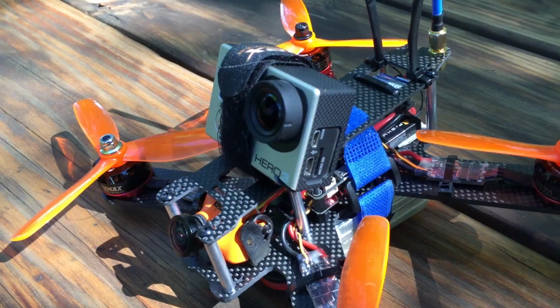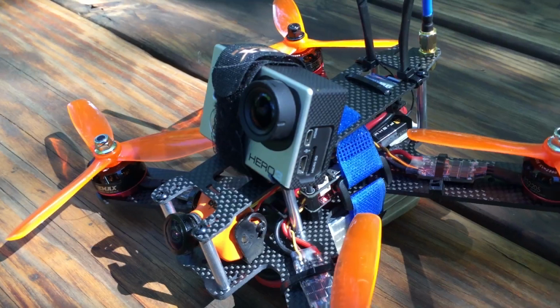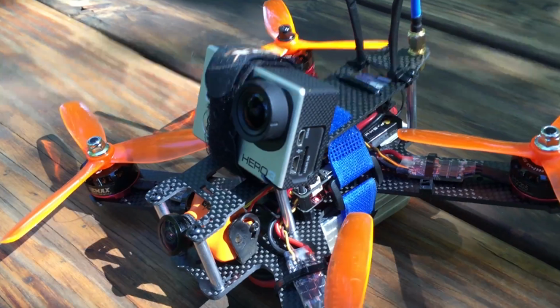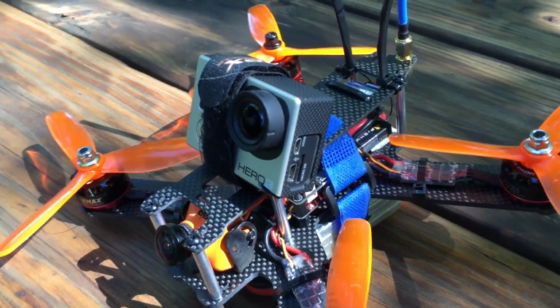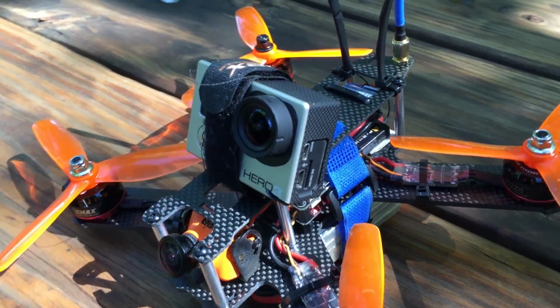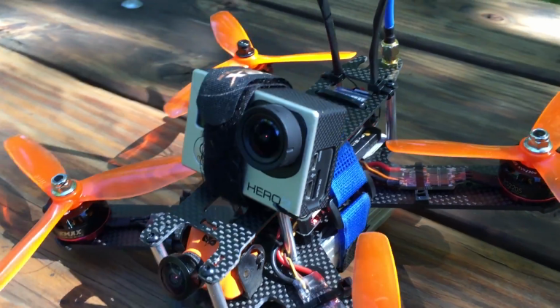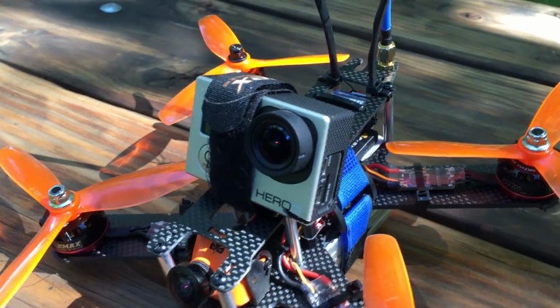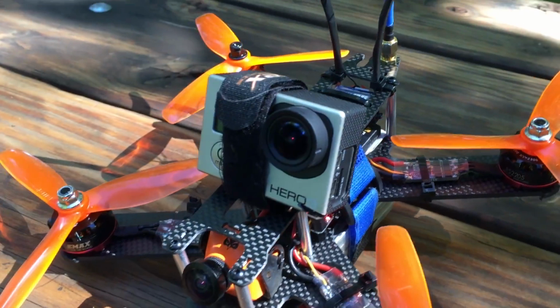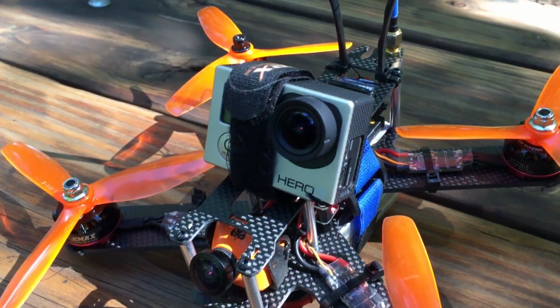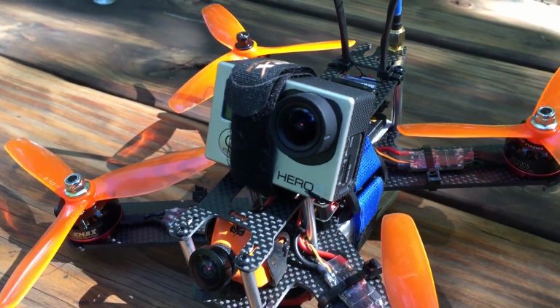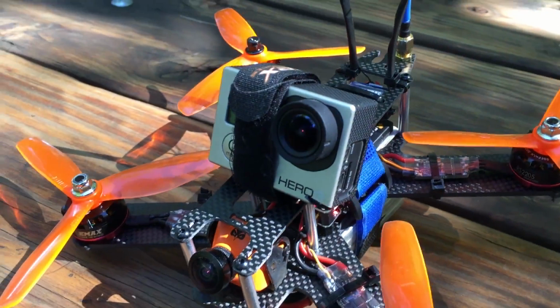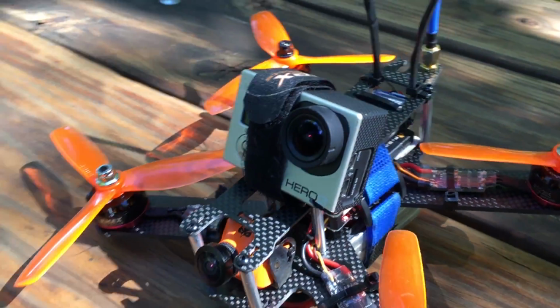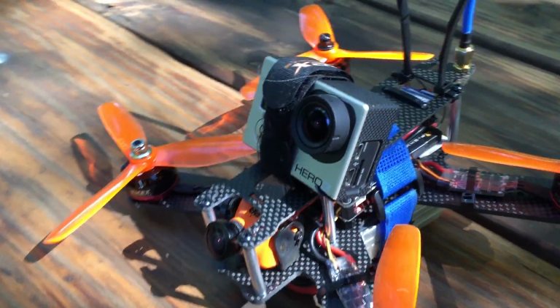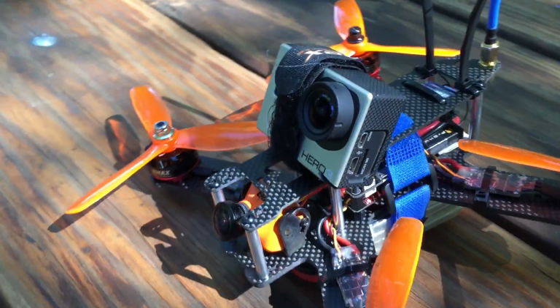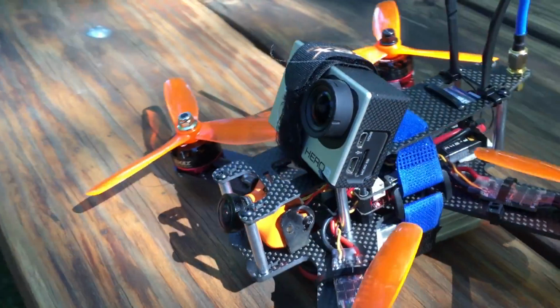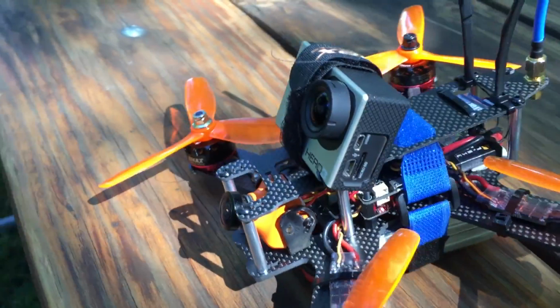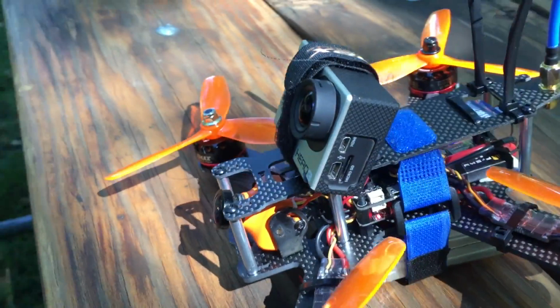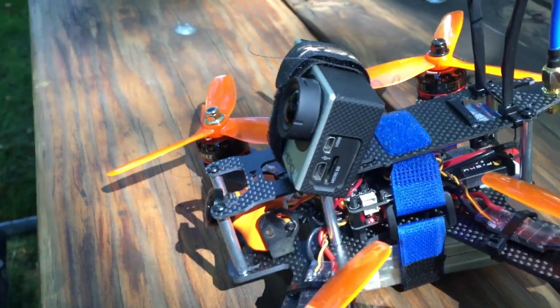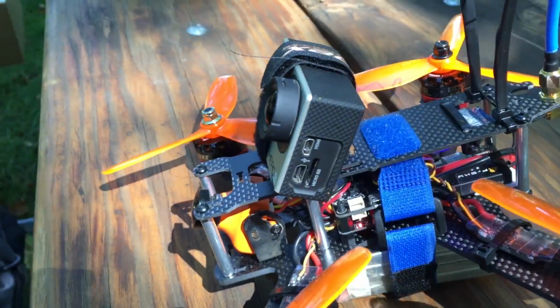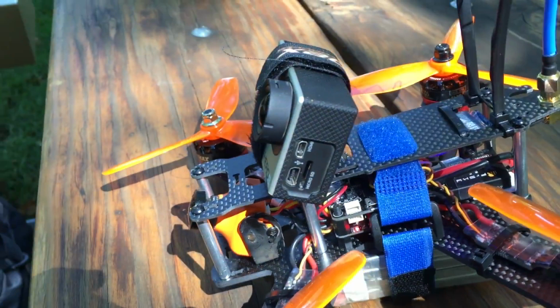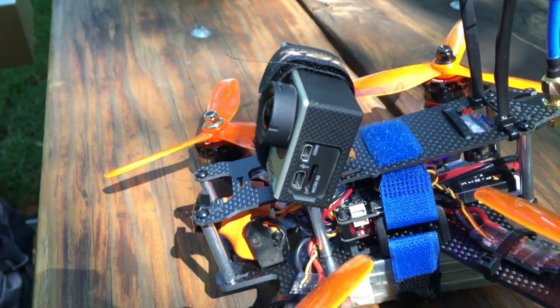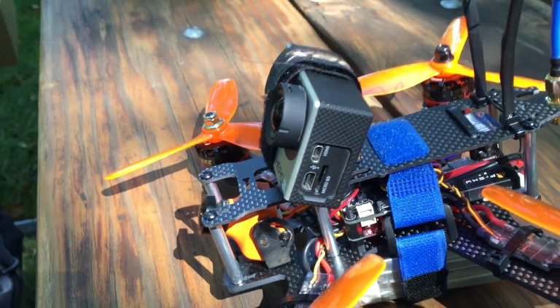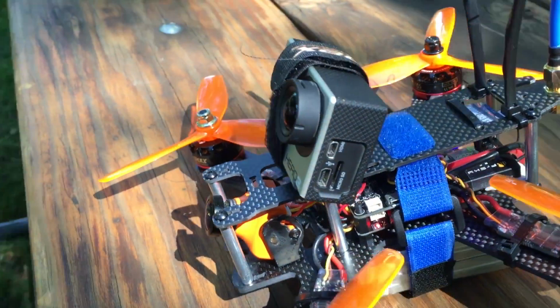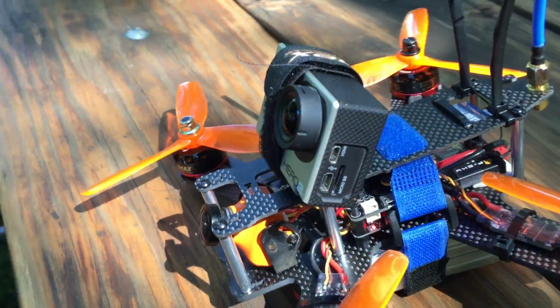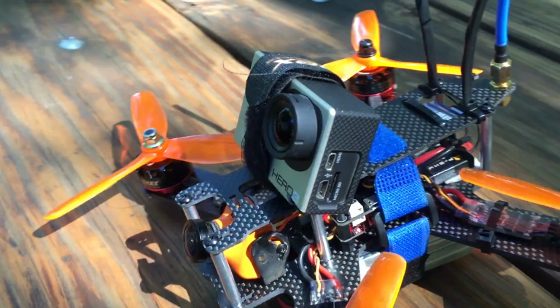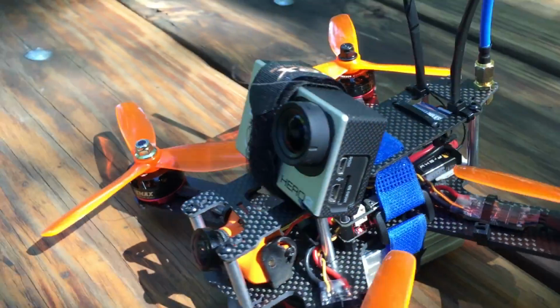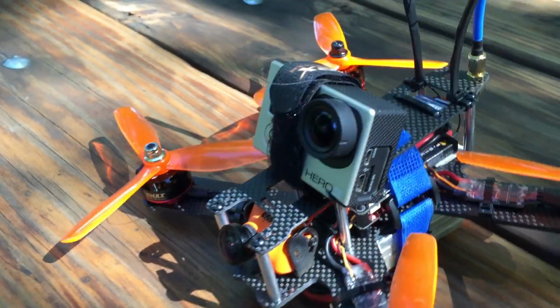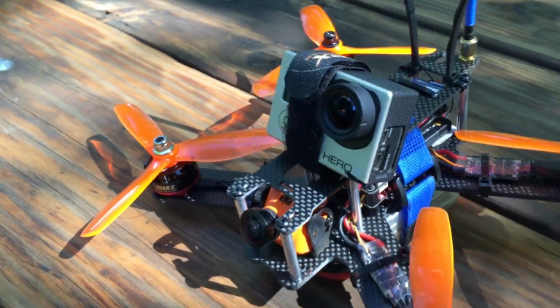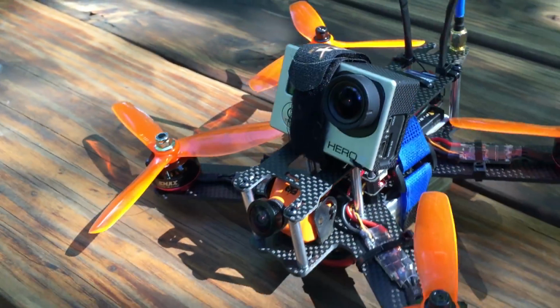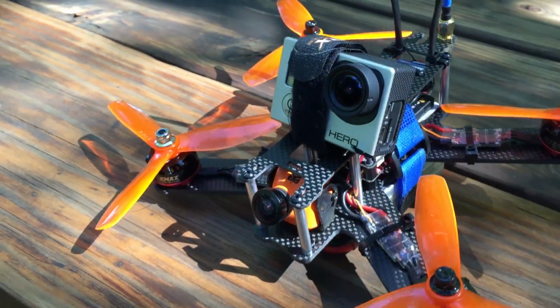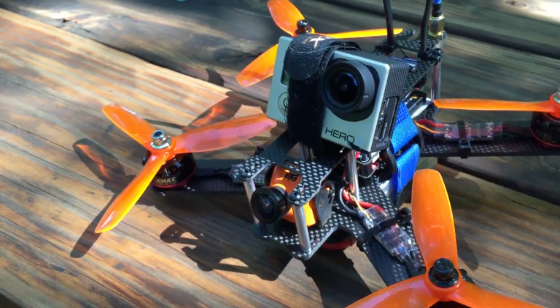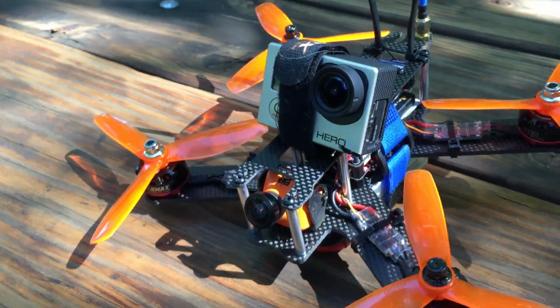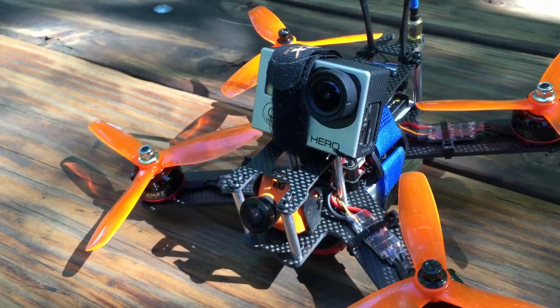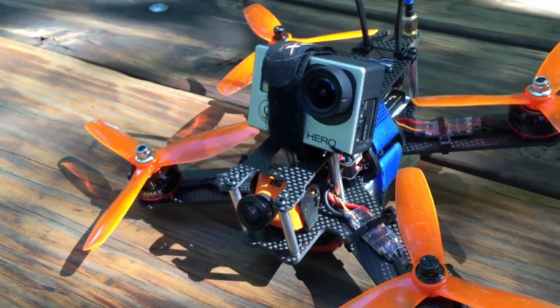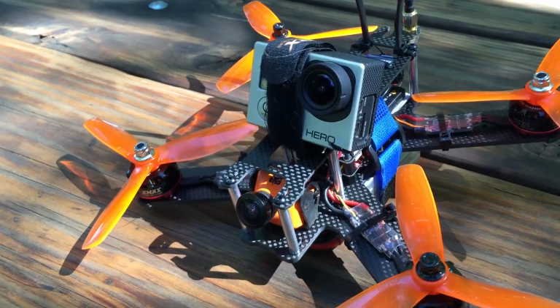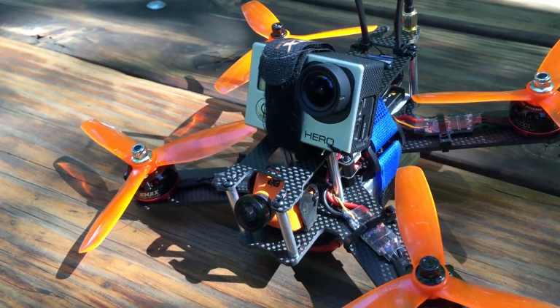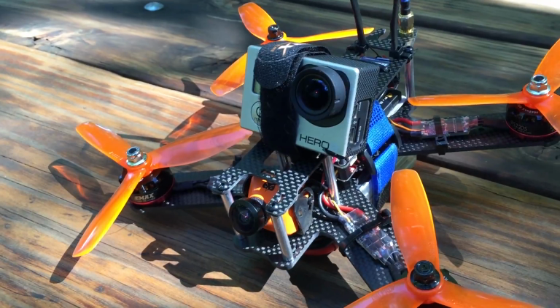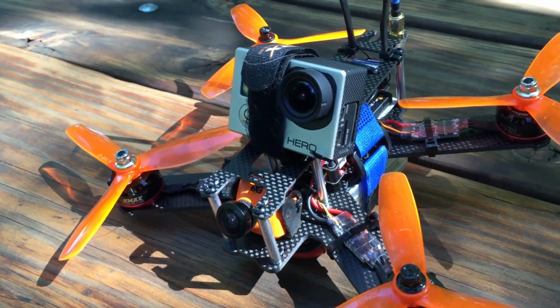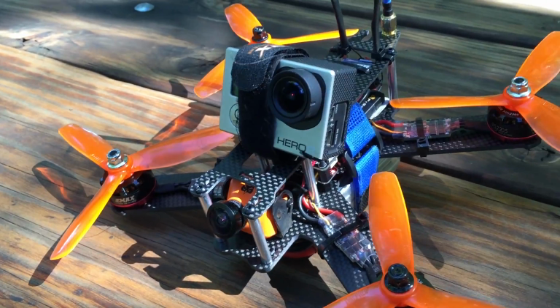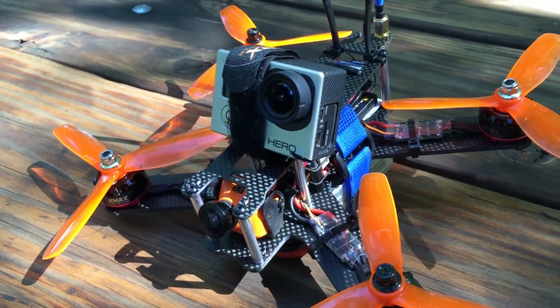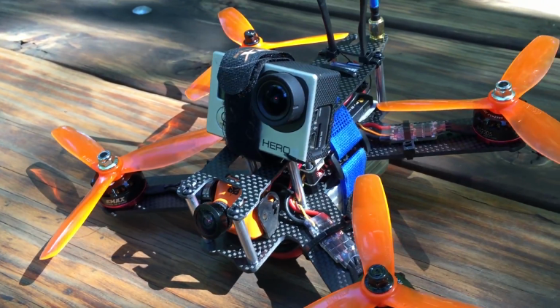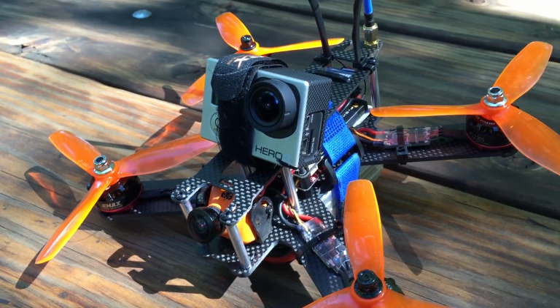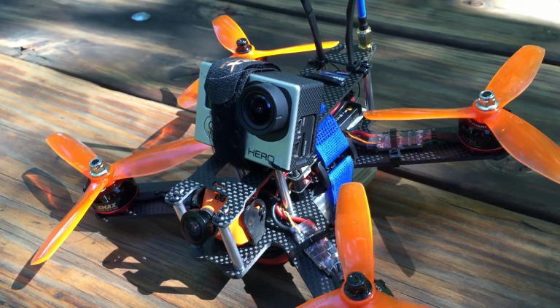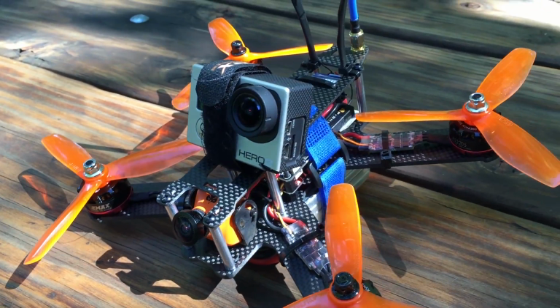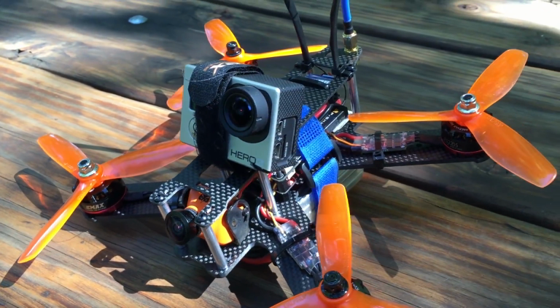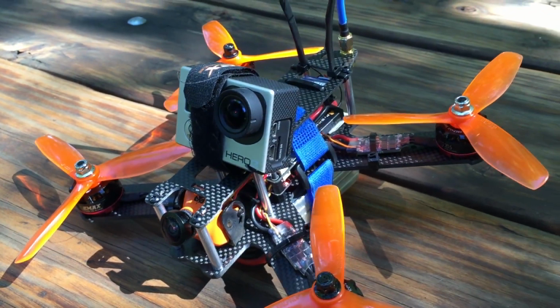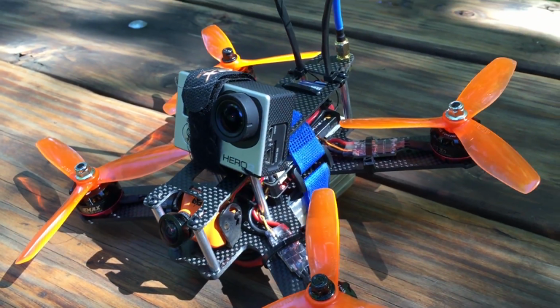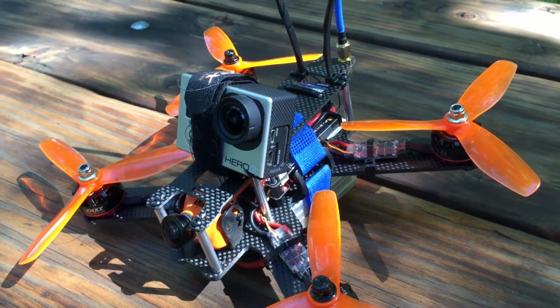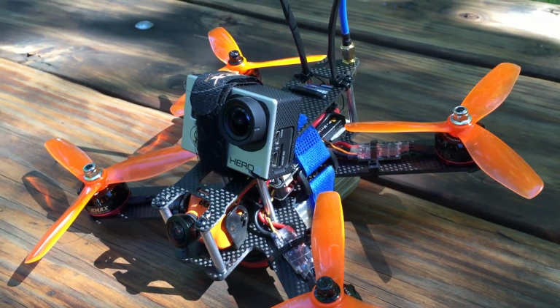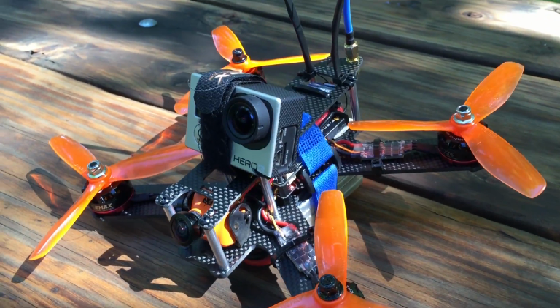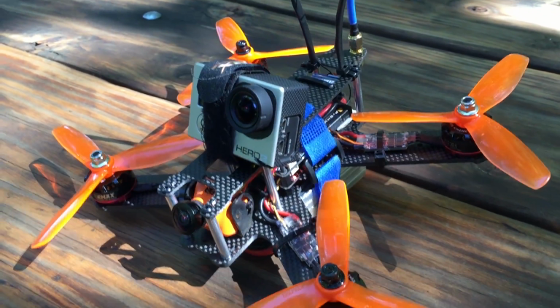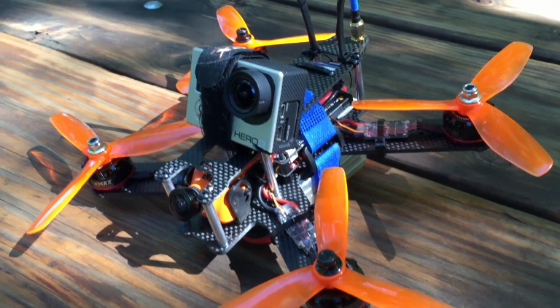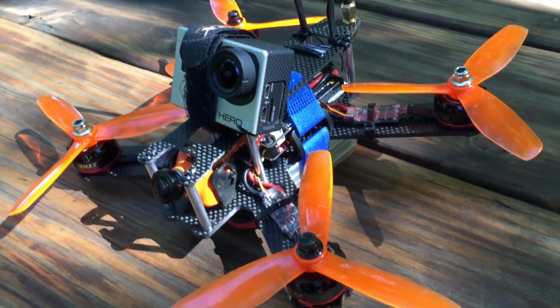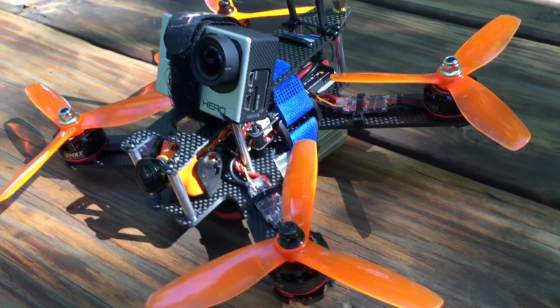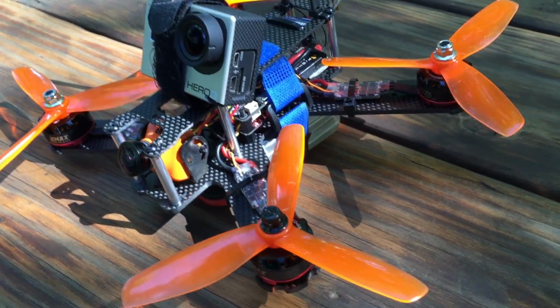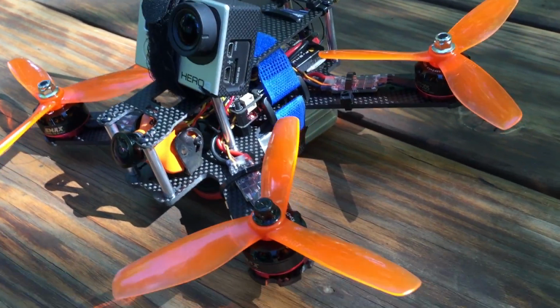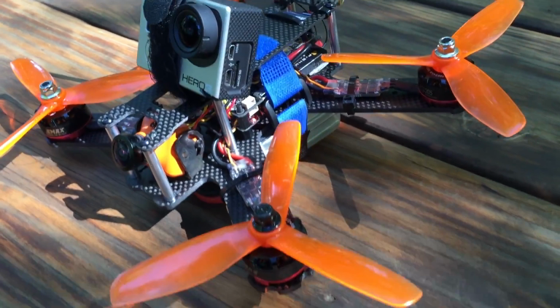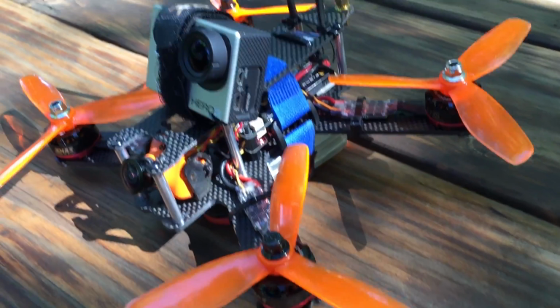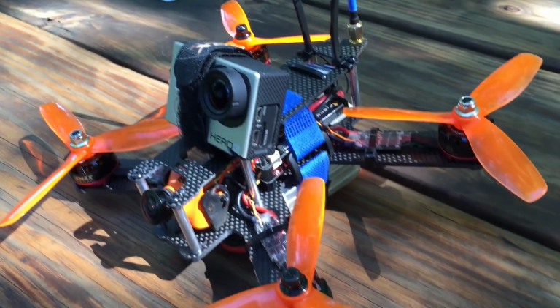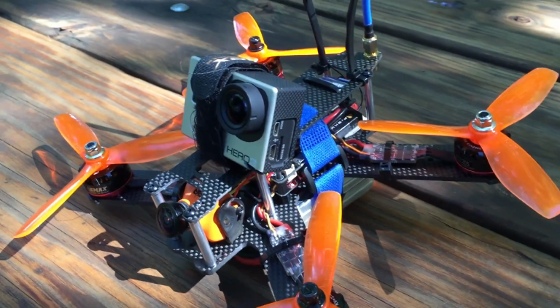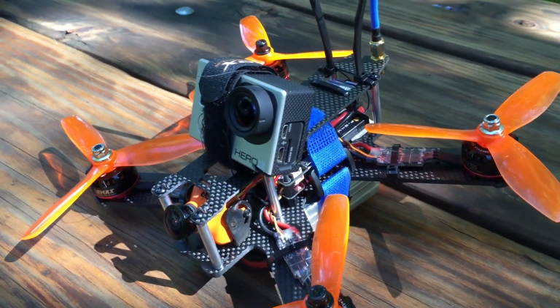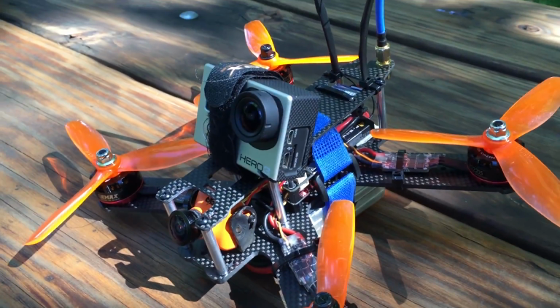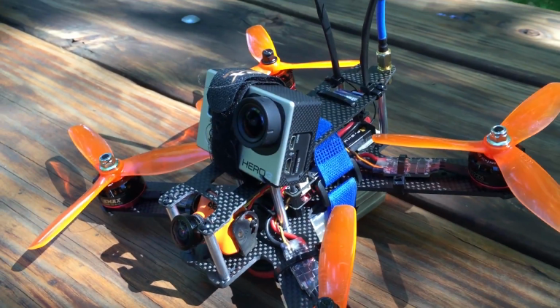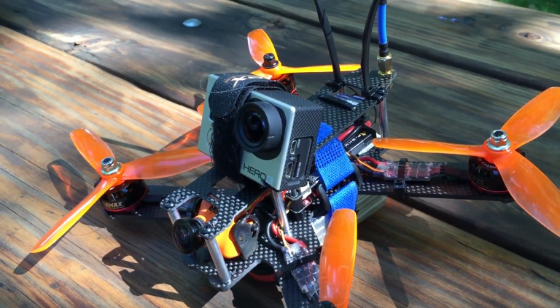You can strap the GoPro on top just like that with the battery strap. So that's what I'm gonna be doing — battery underneath, GoPro on top.